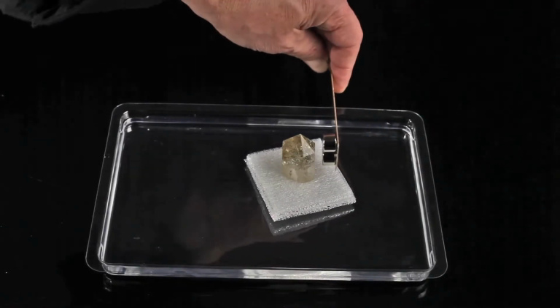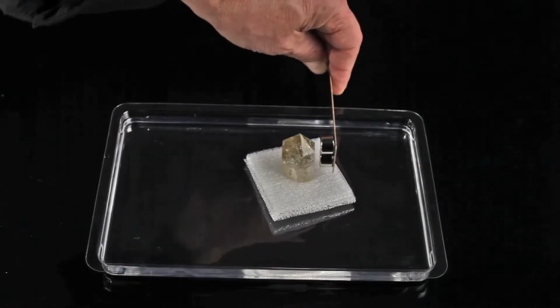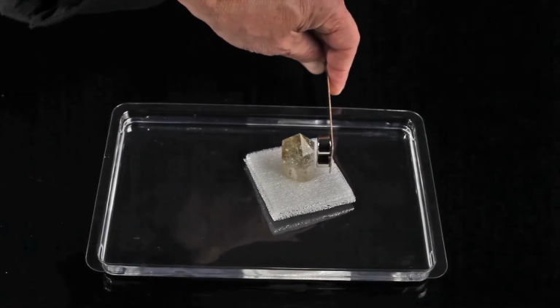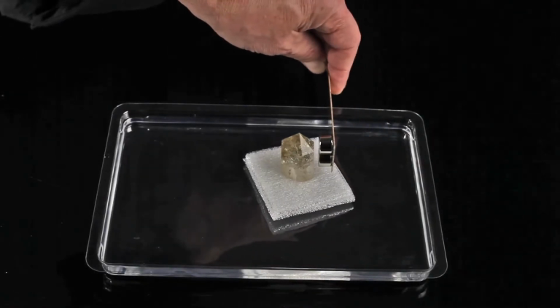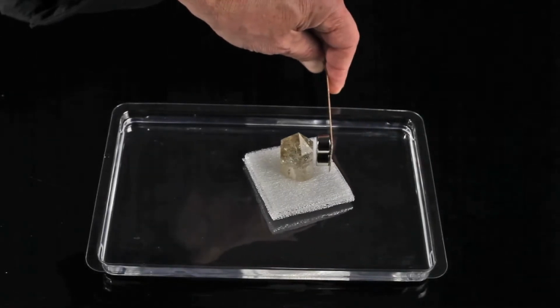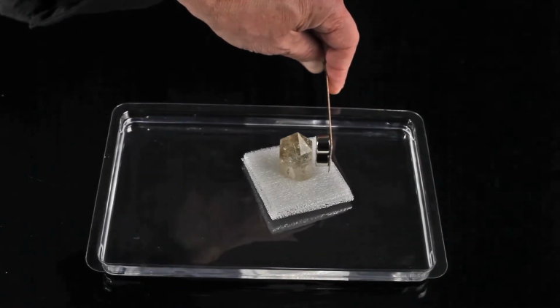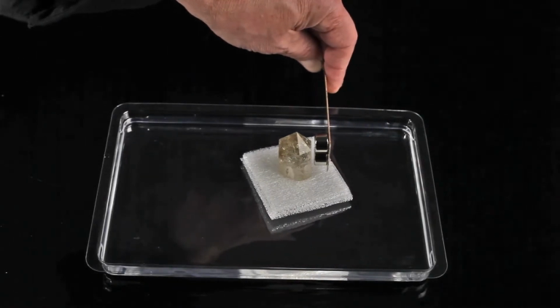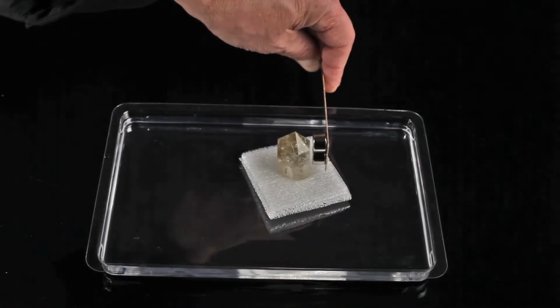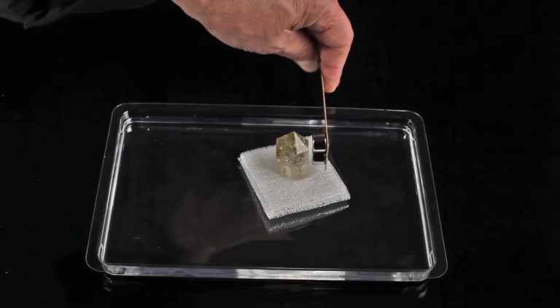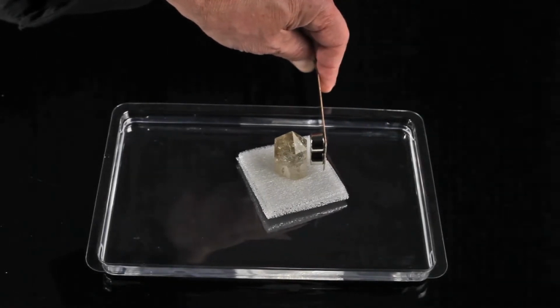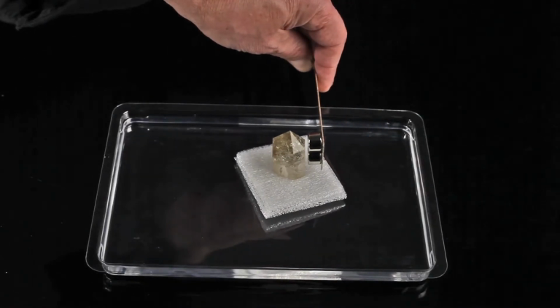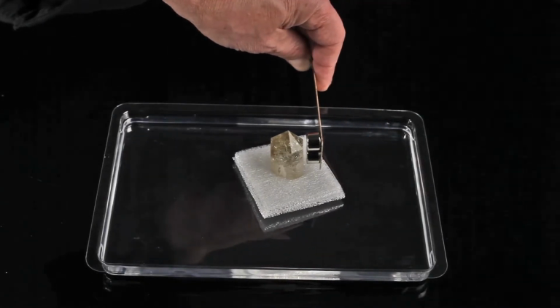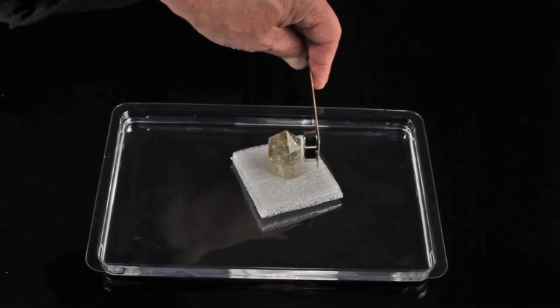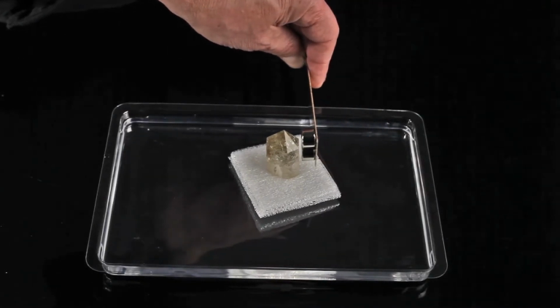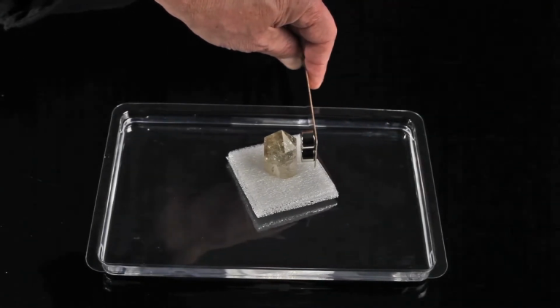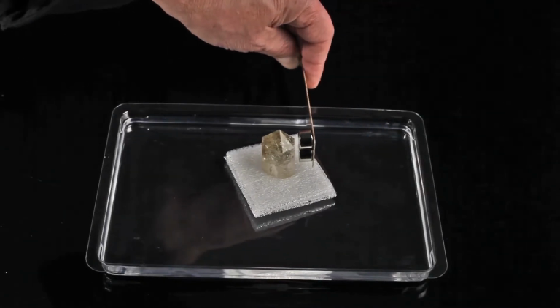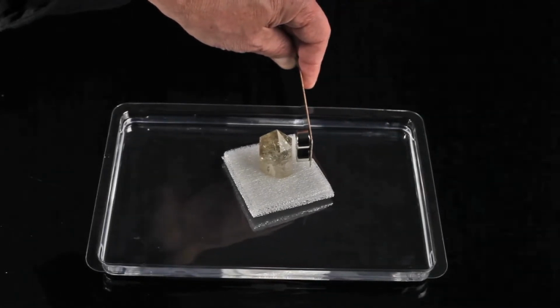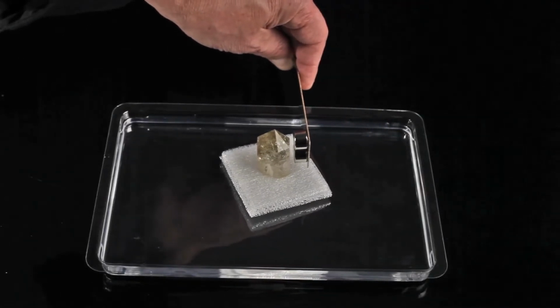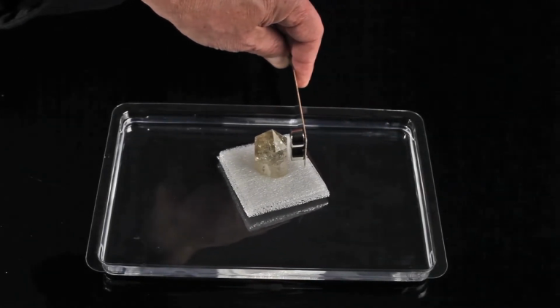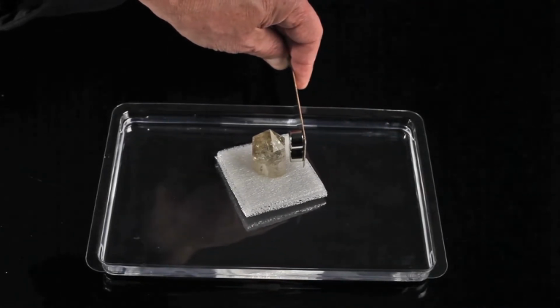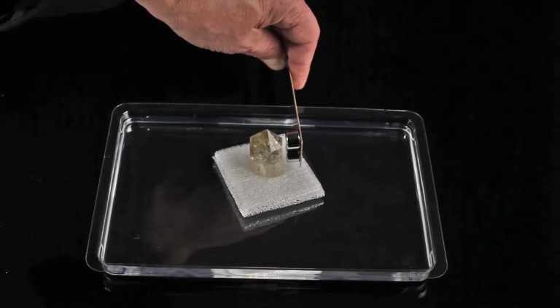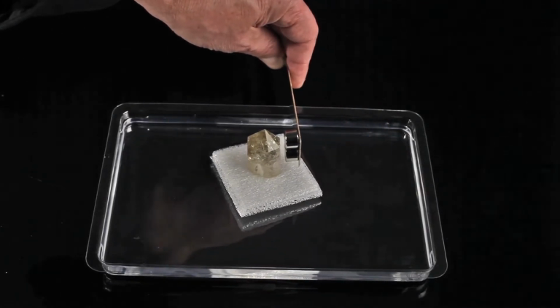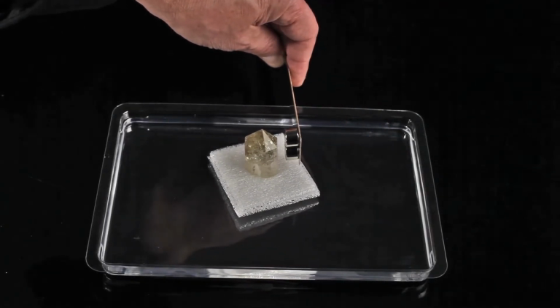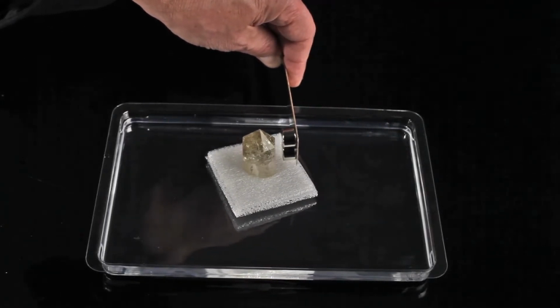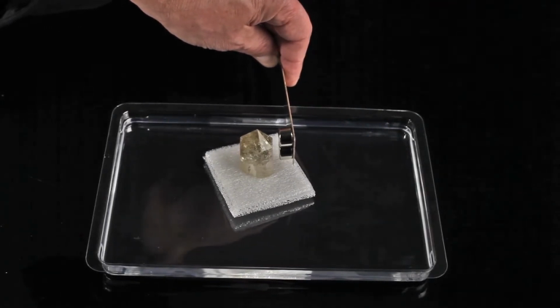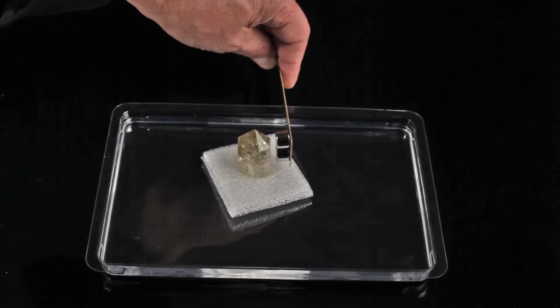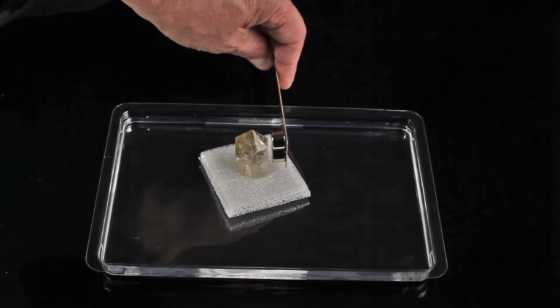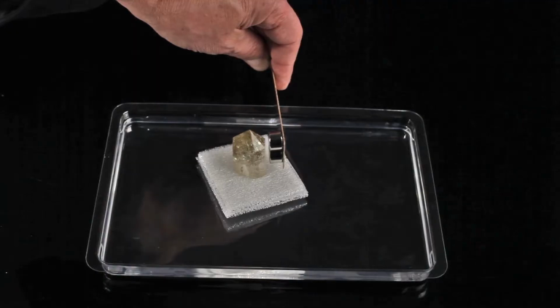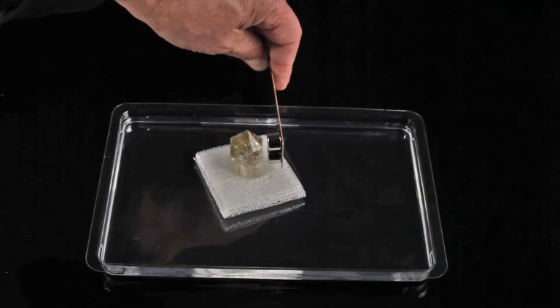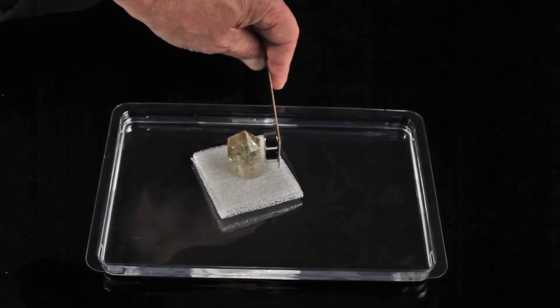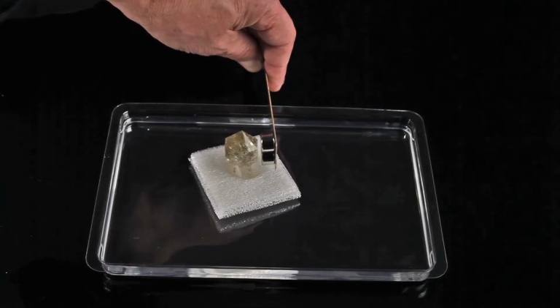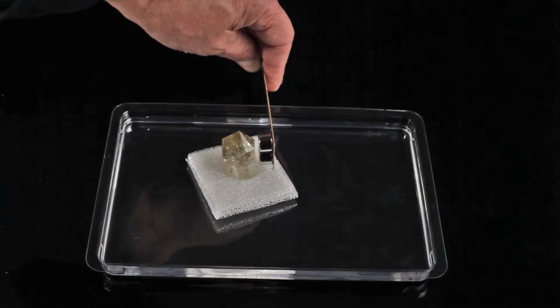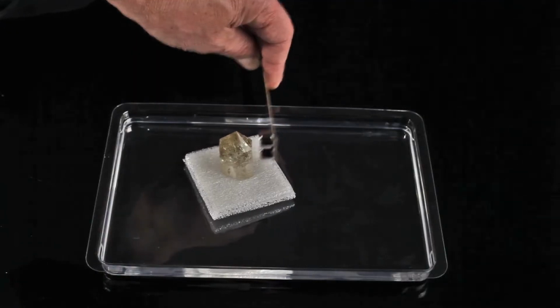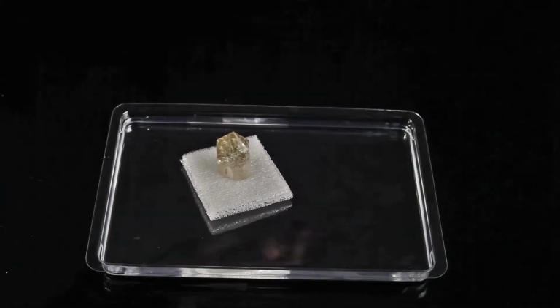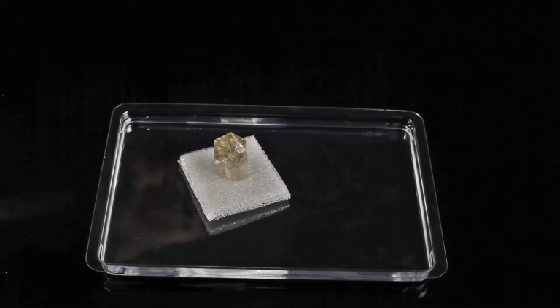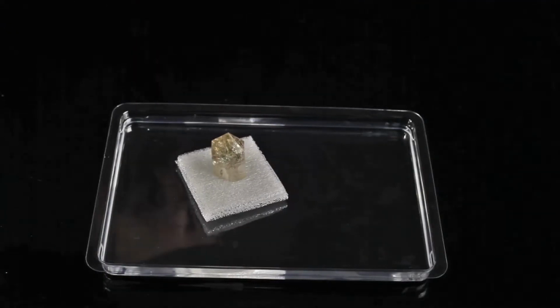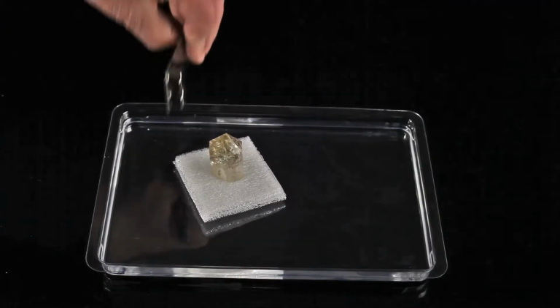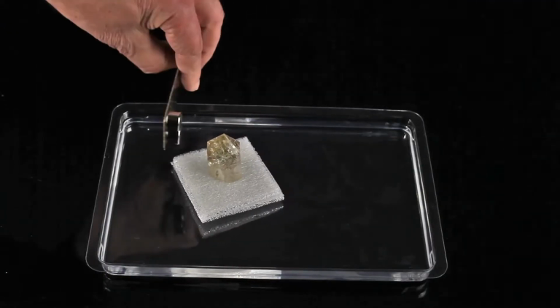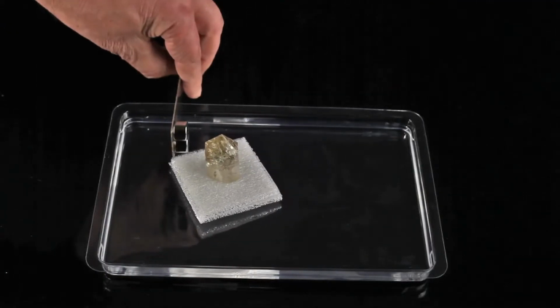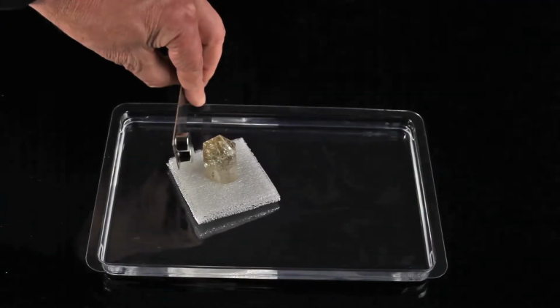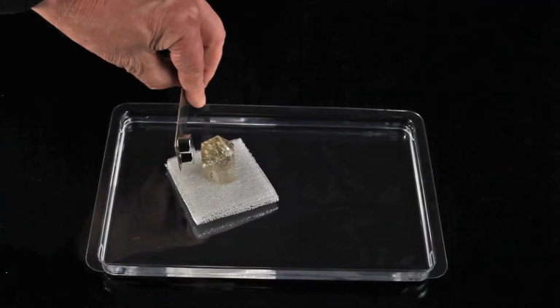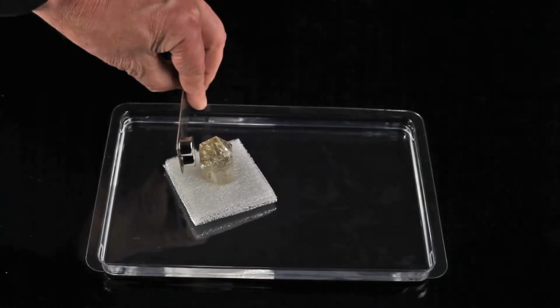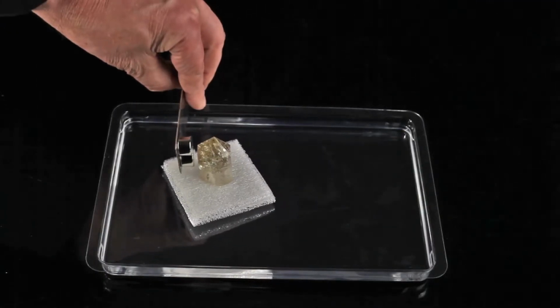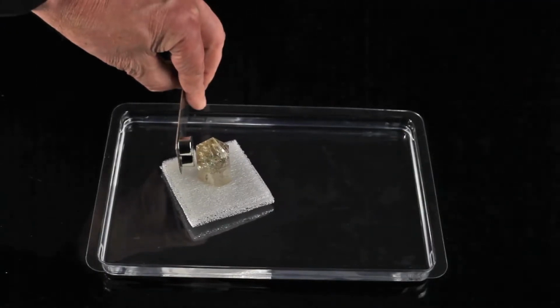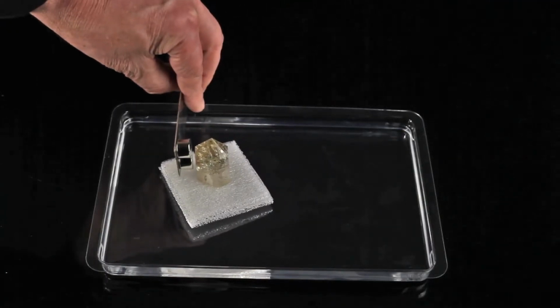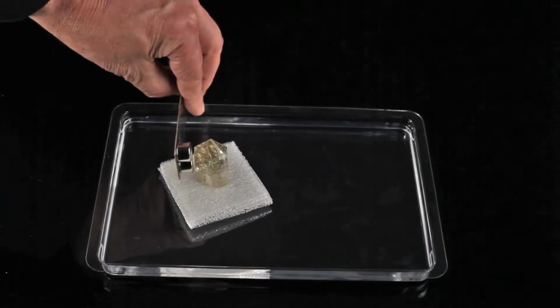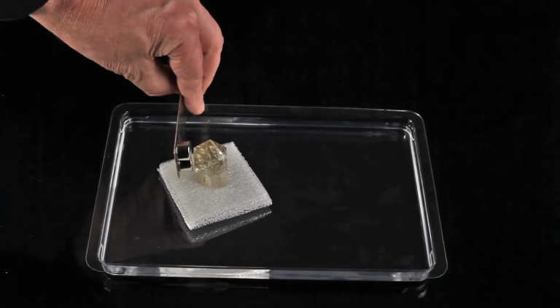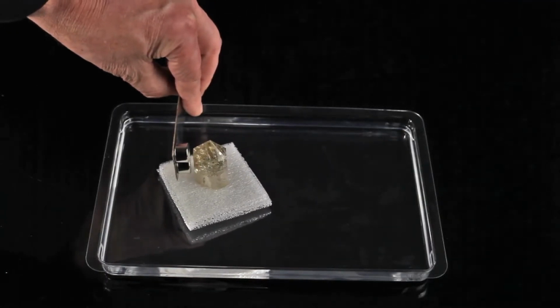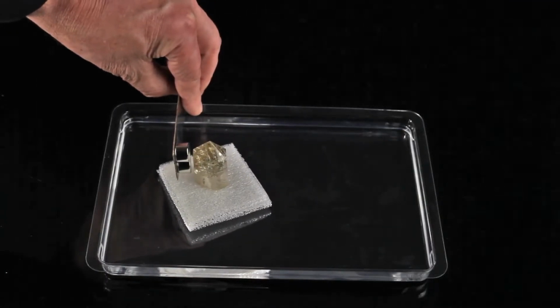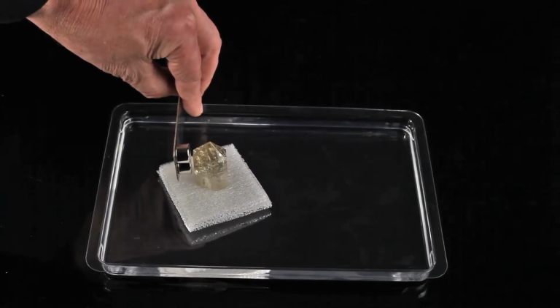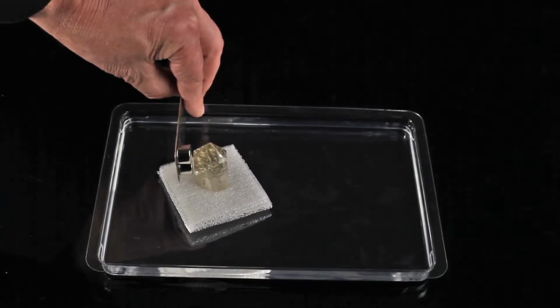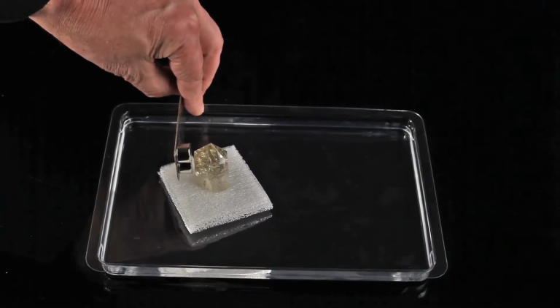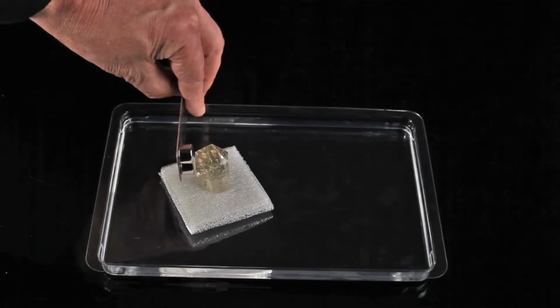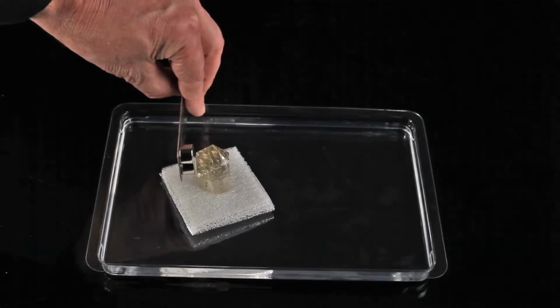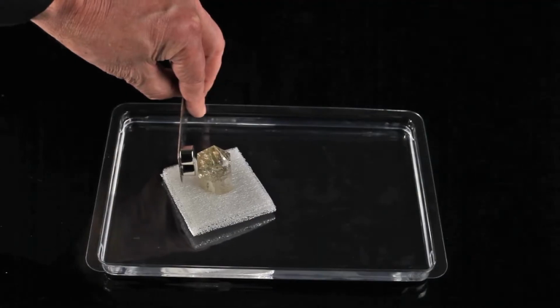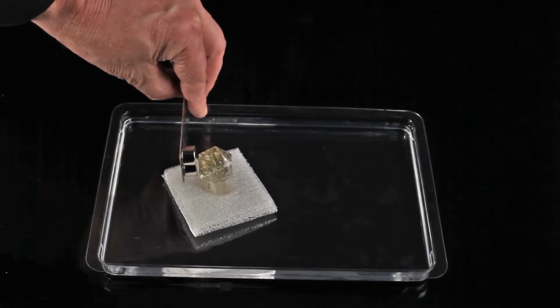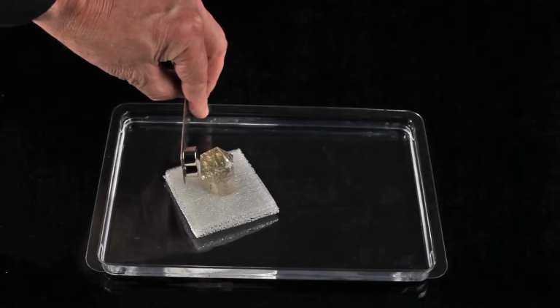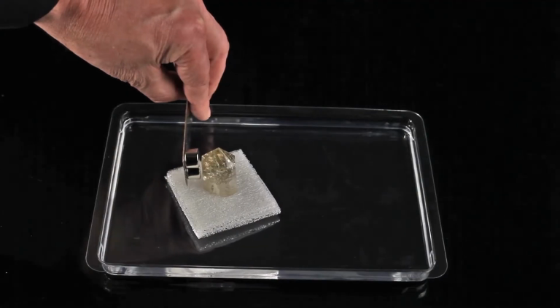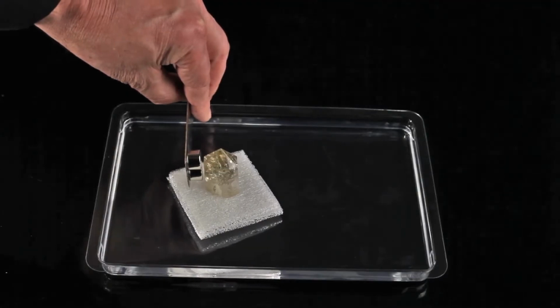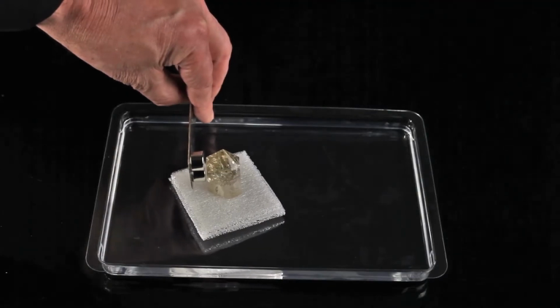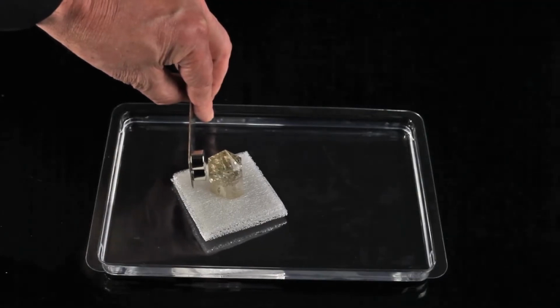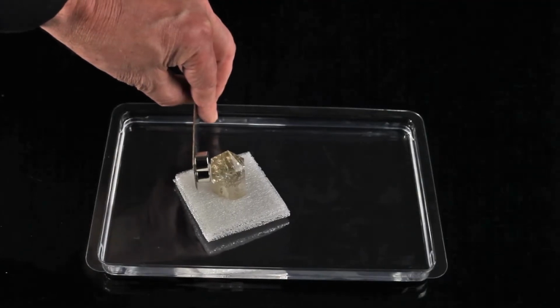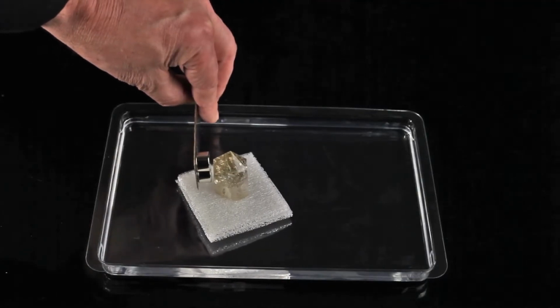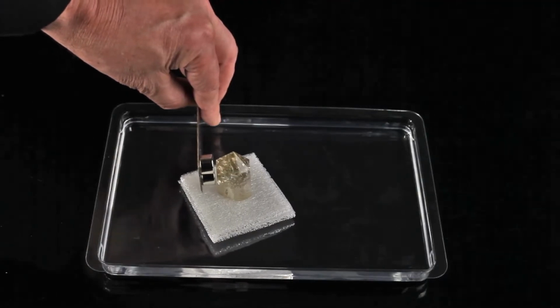Quartz is another mineral made of silicon dioxide and iron. As you can observe, it is also repelled by a magnetic field.